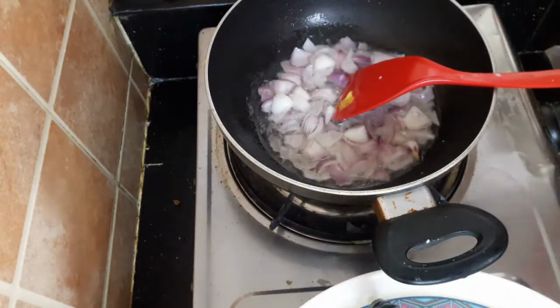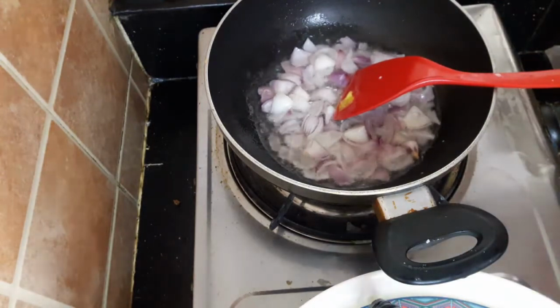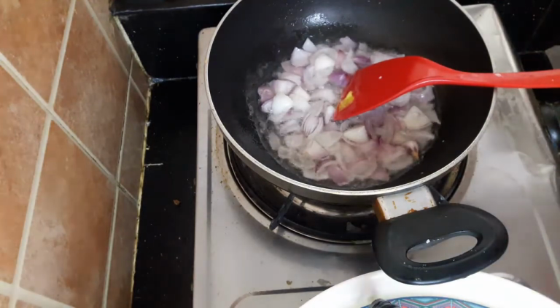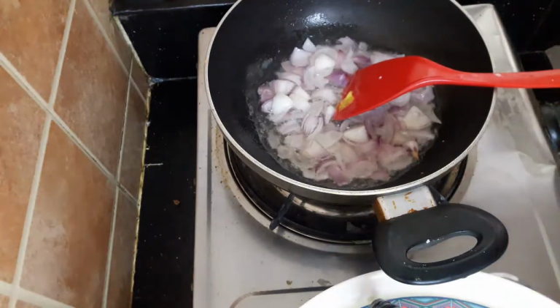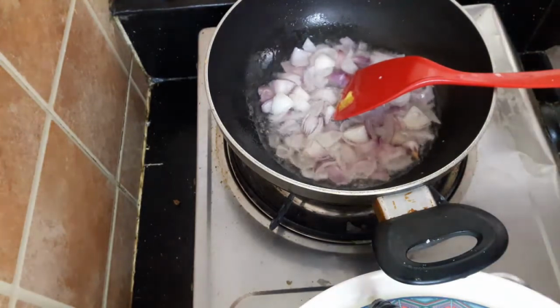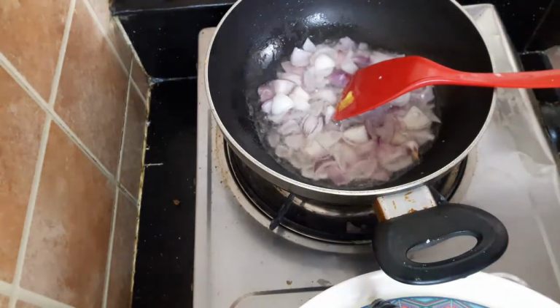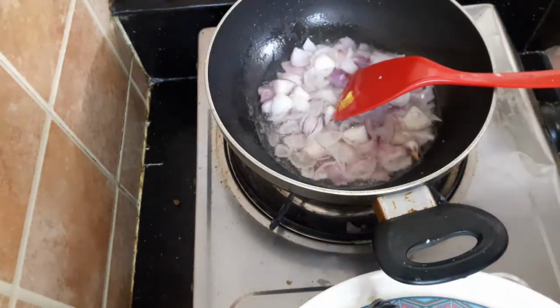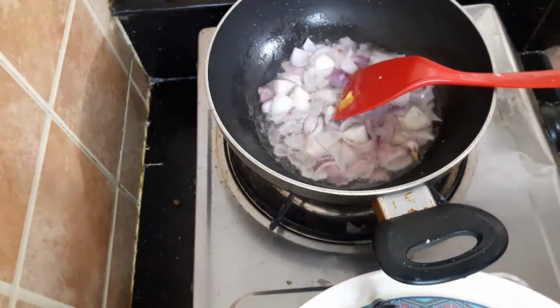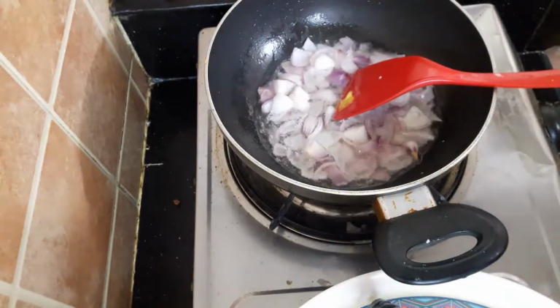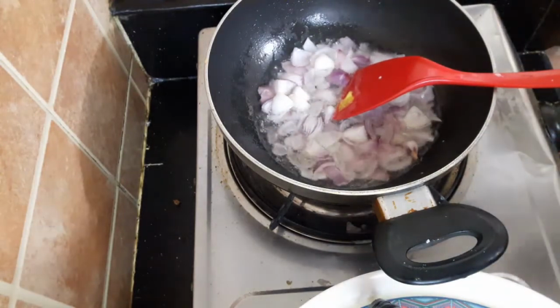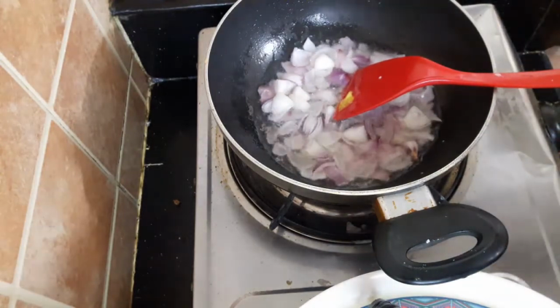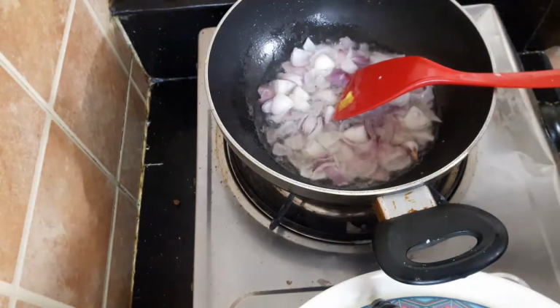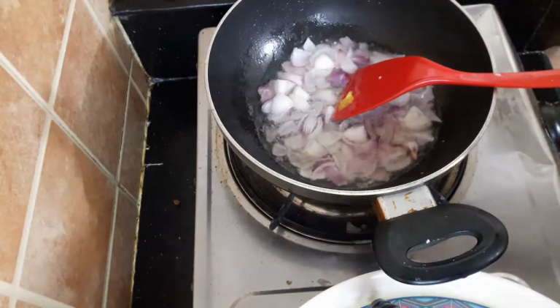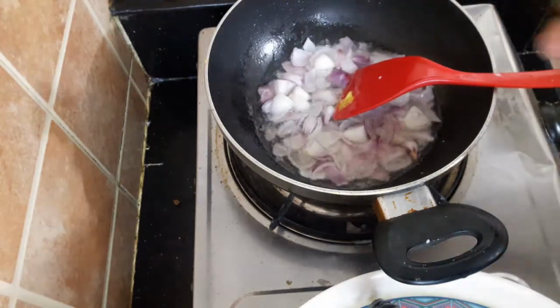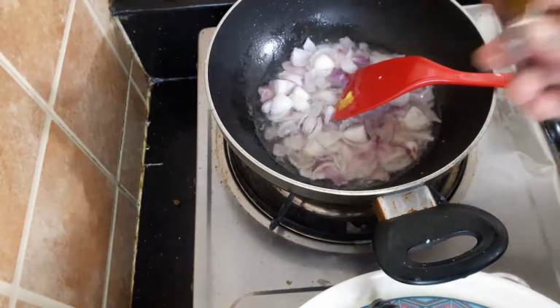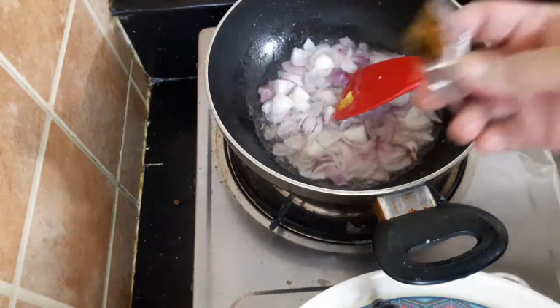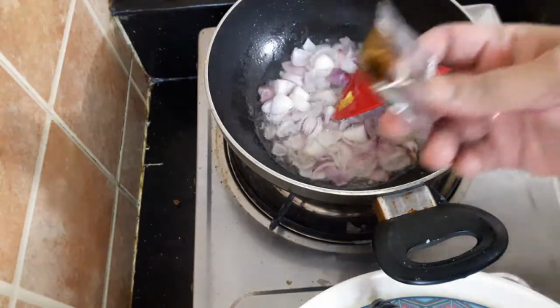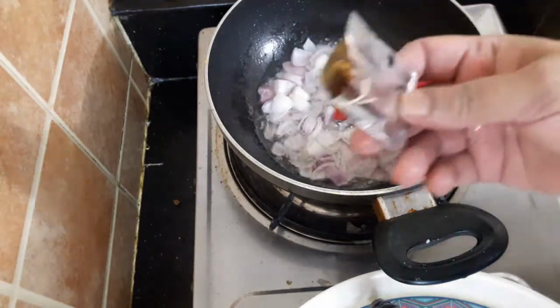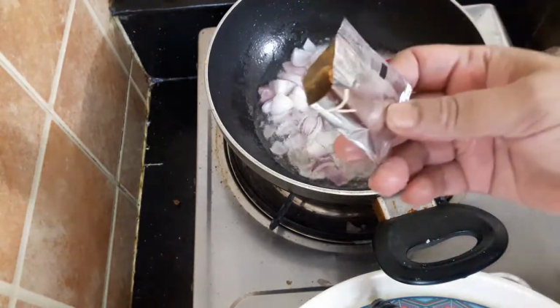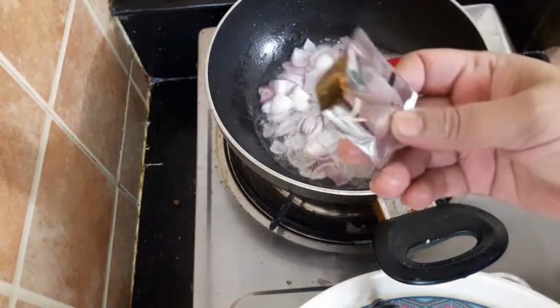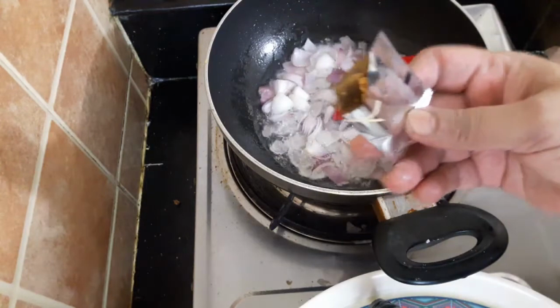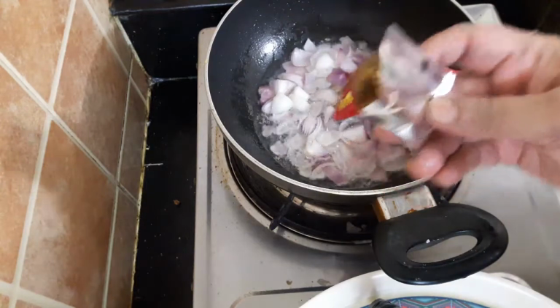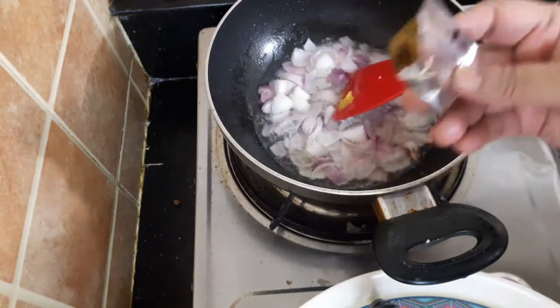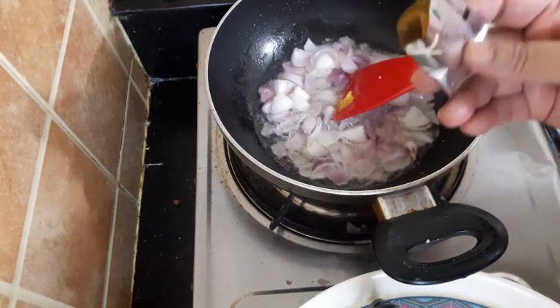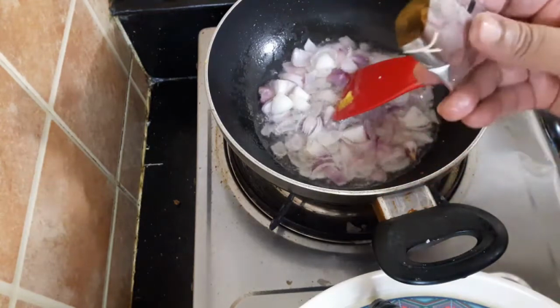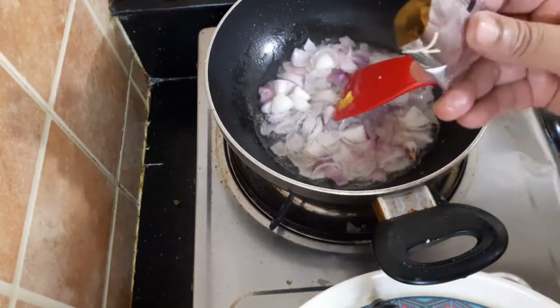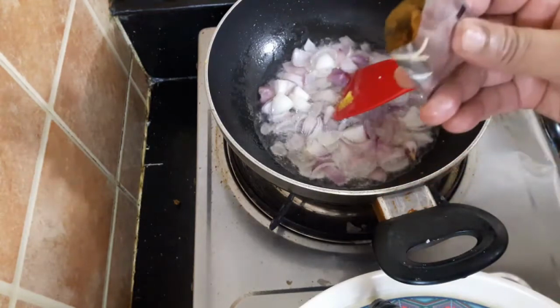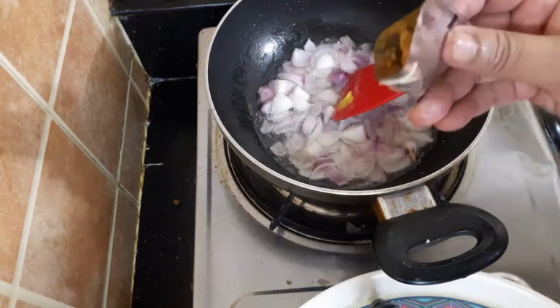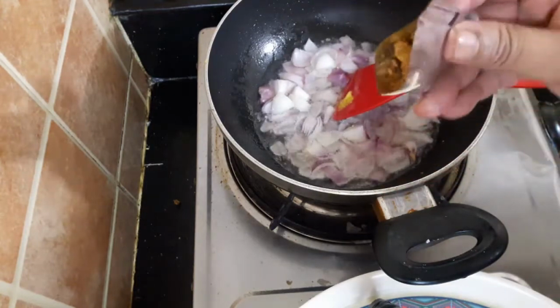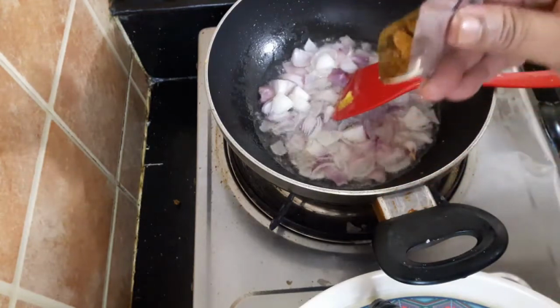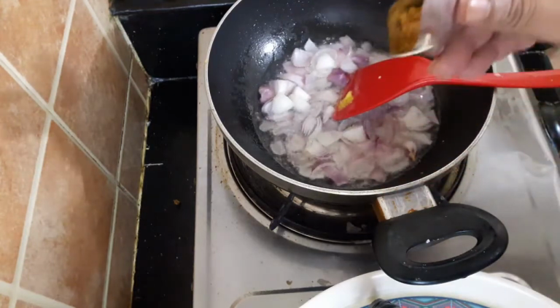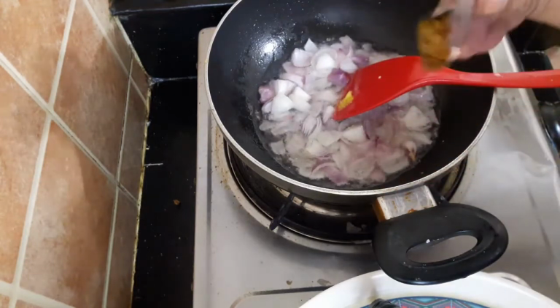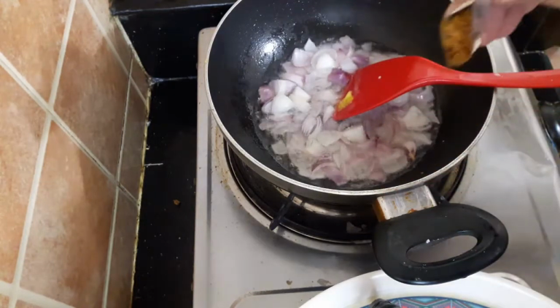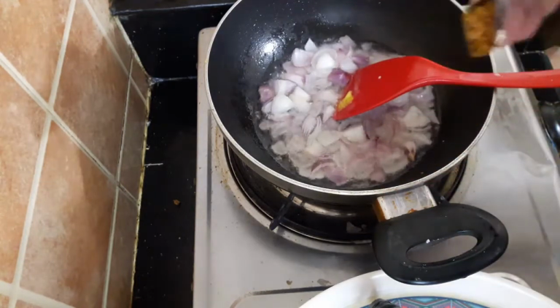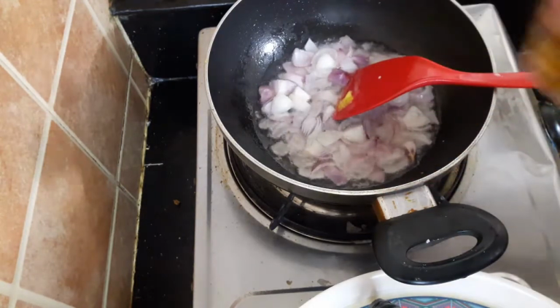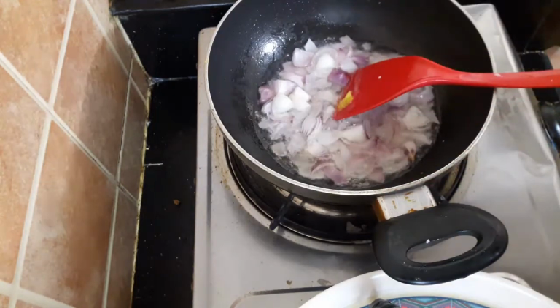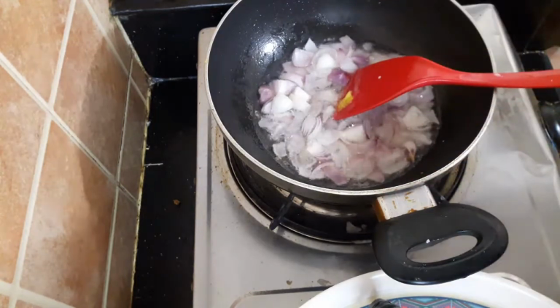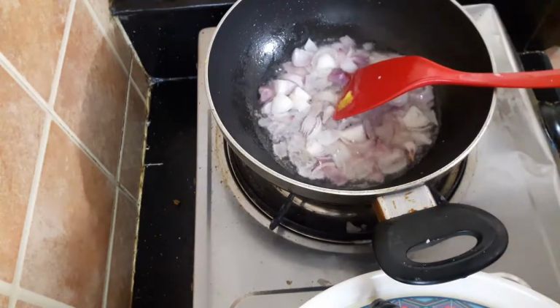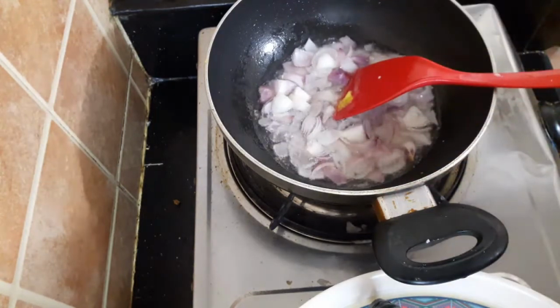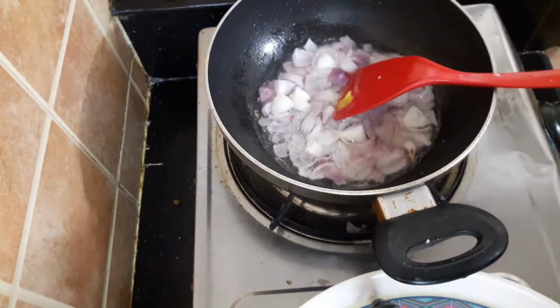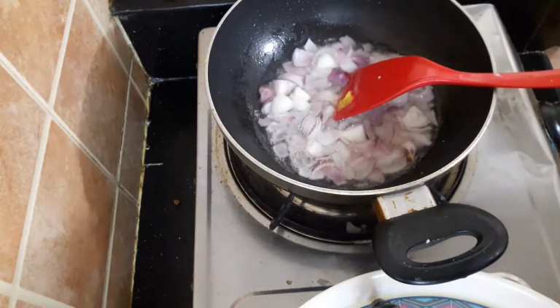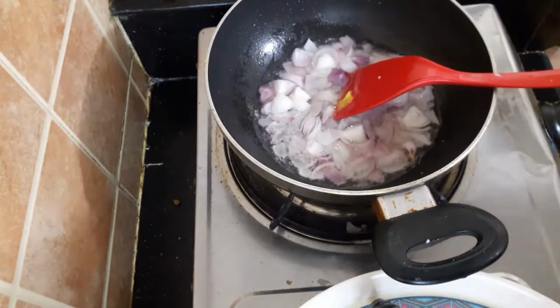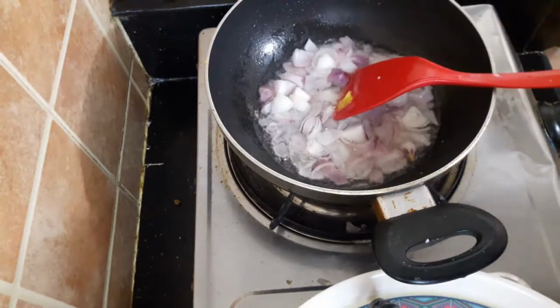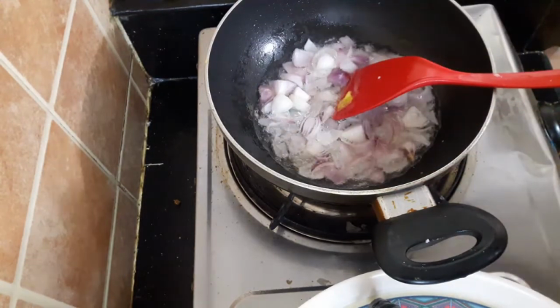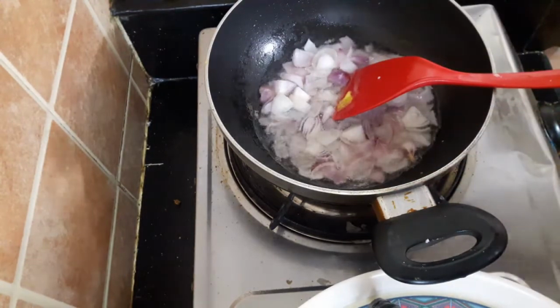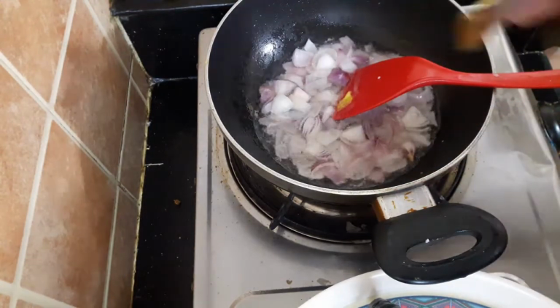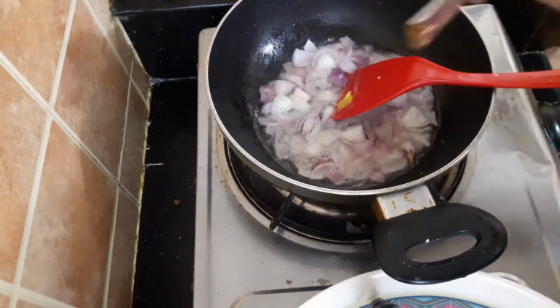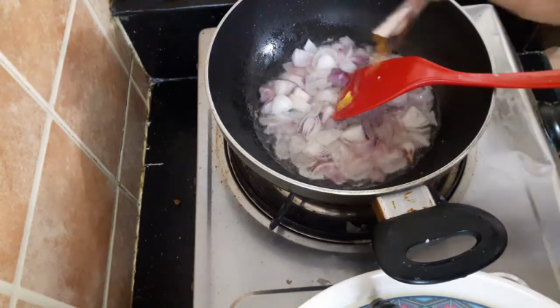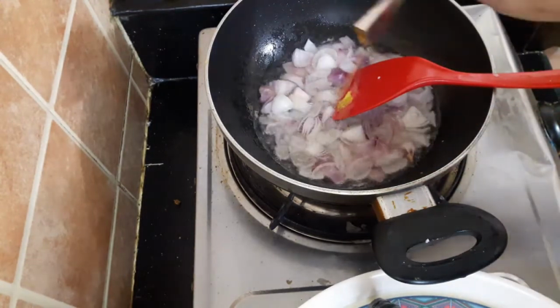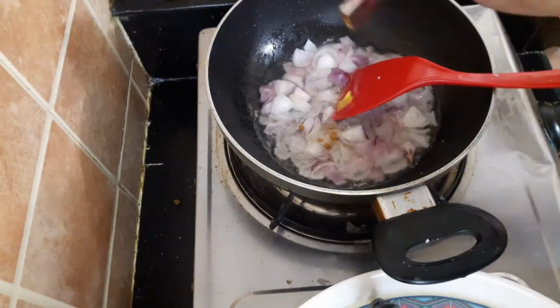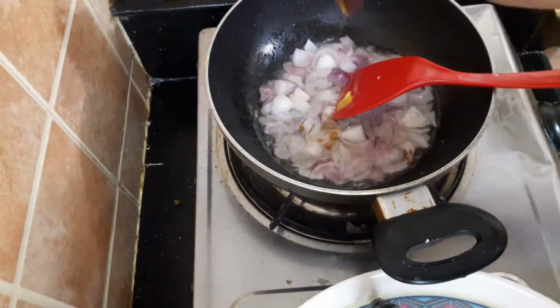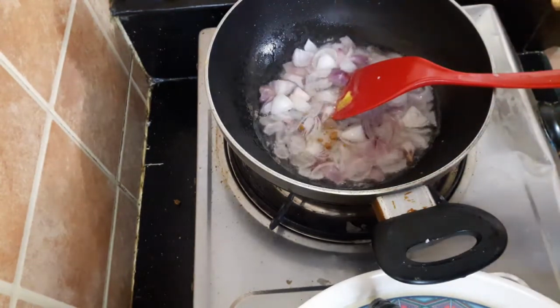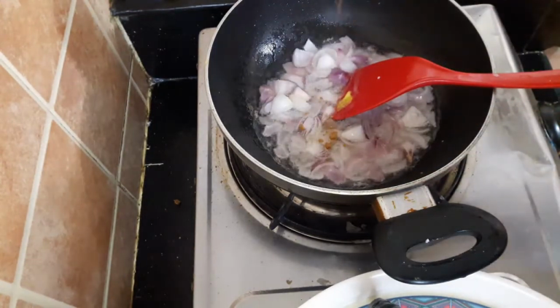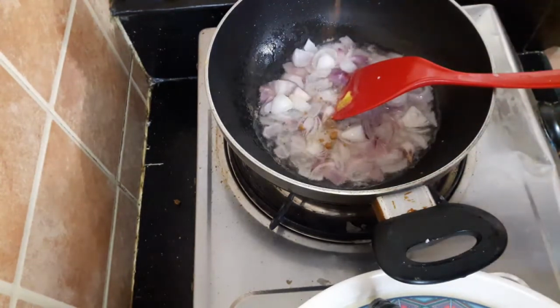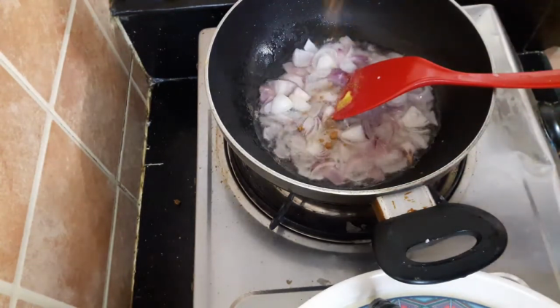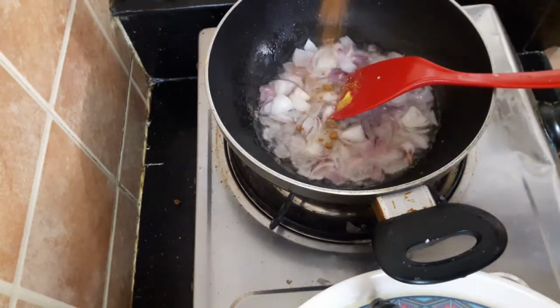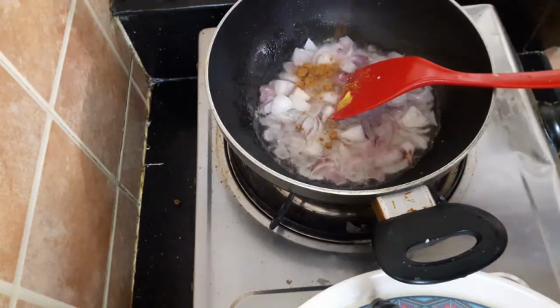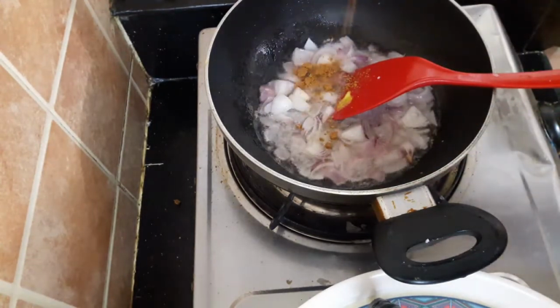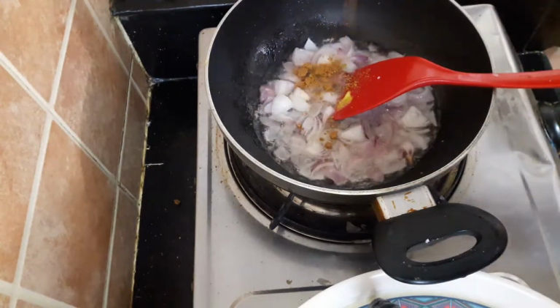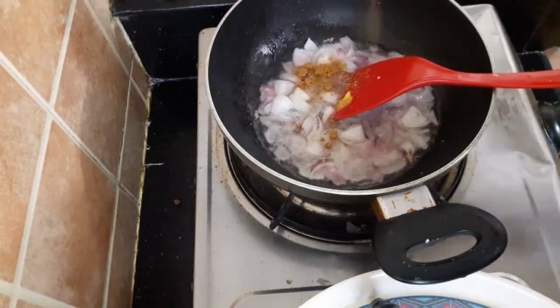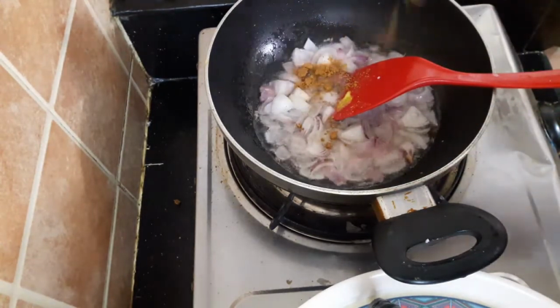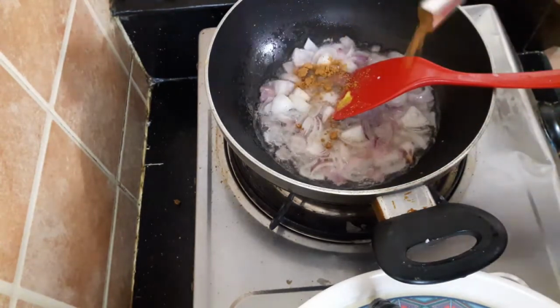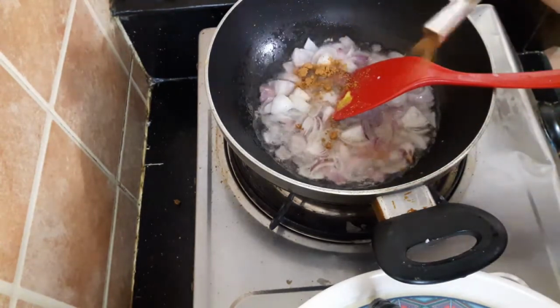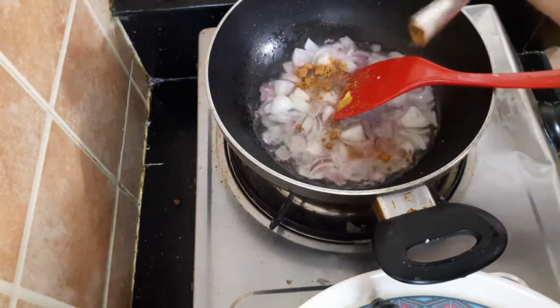Let's add a little bit of cheese. Before I put the pot, I'll put the pot in the bowl.